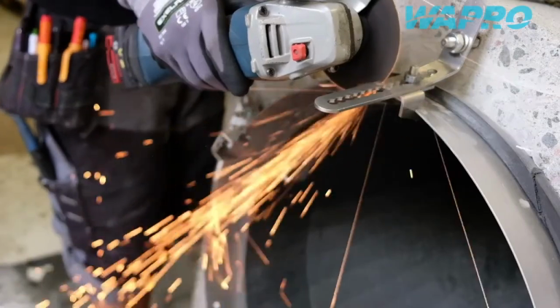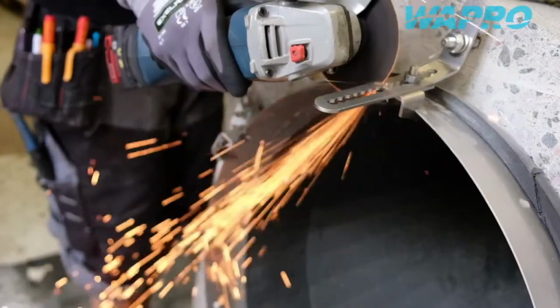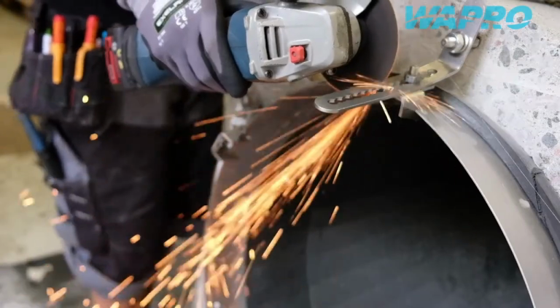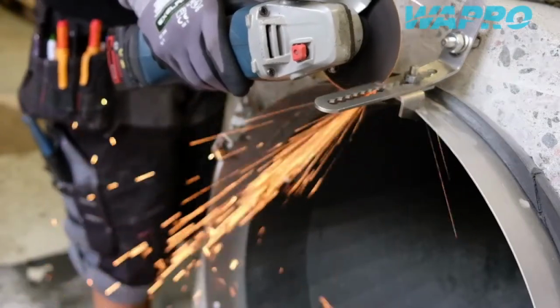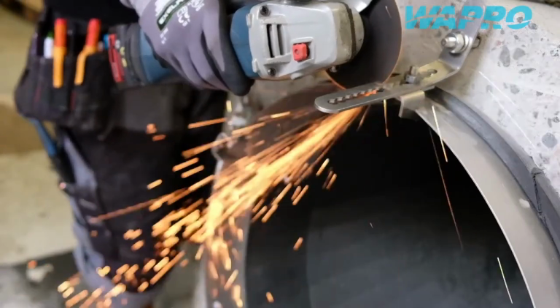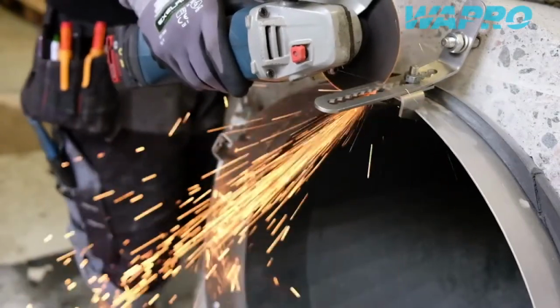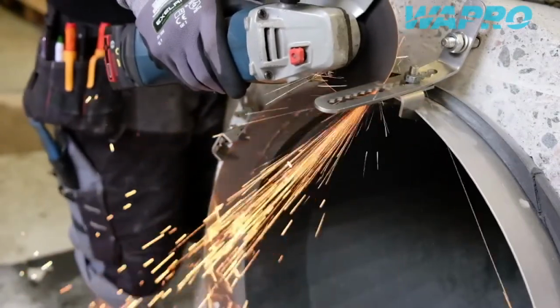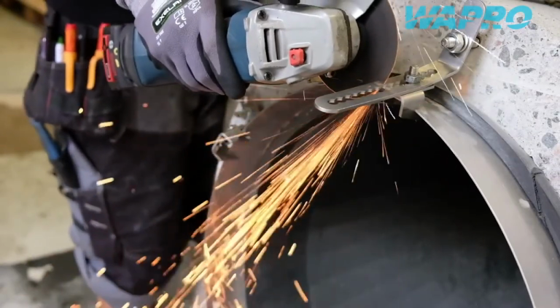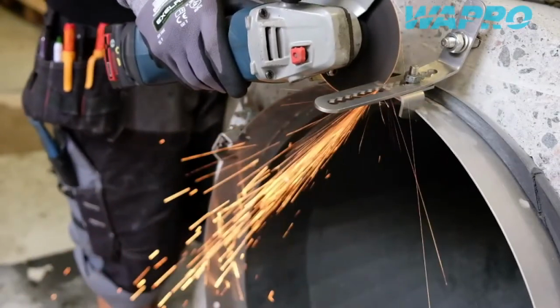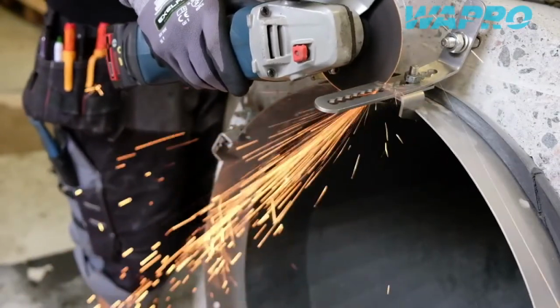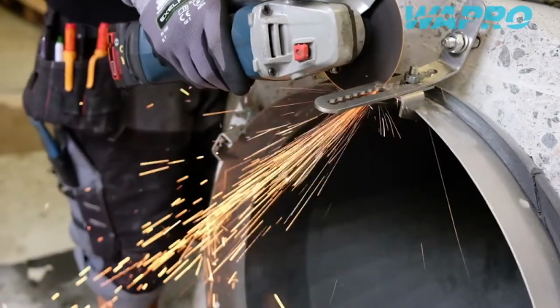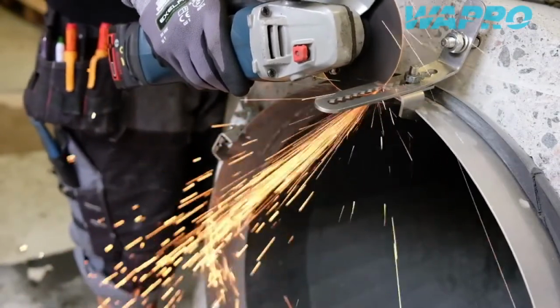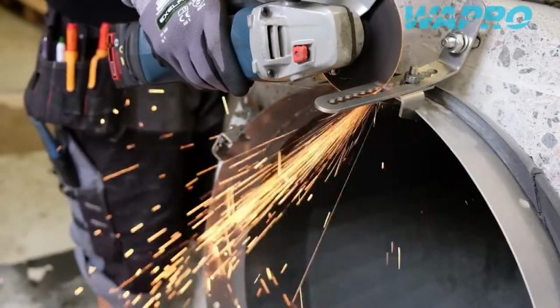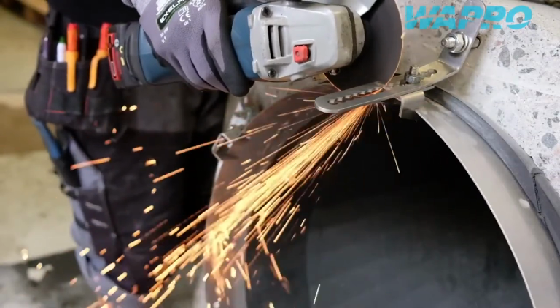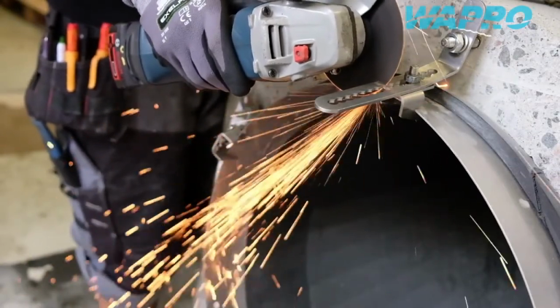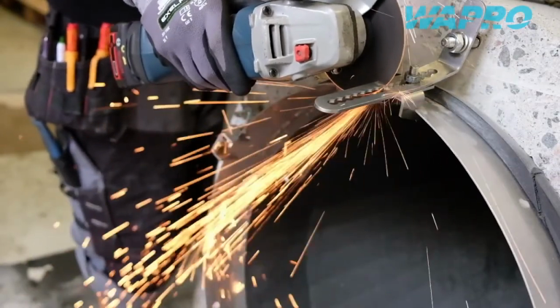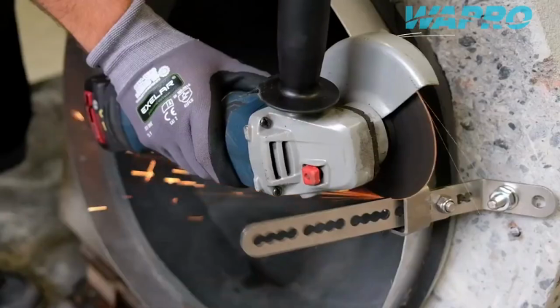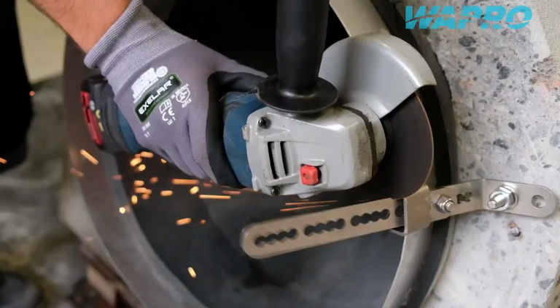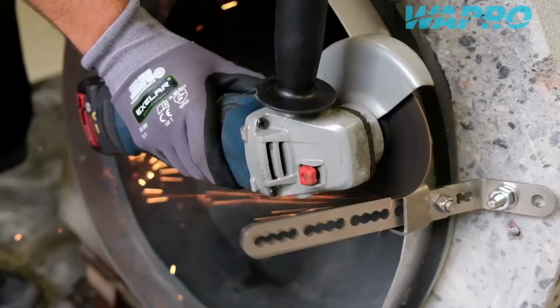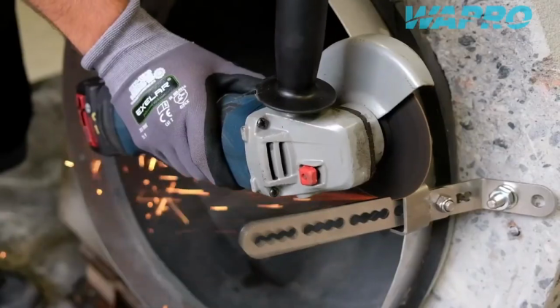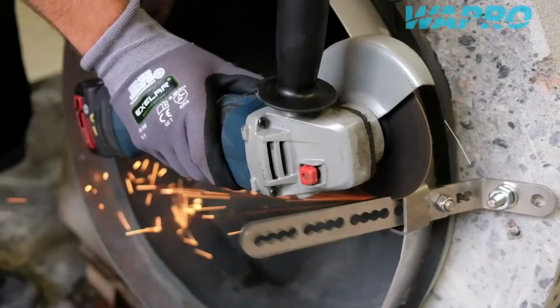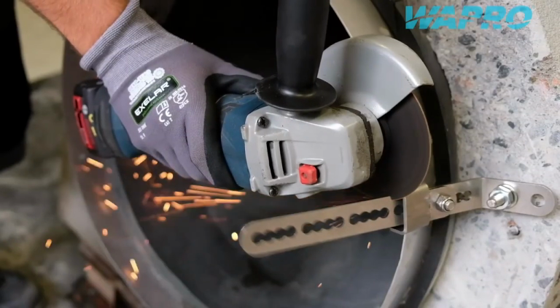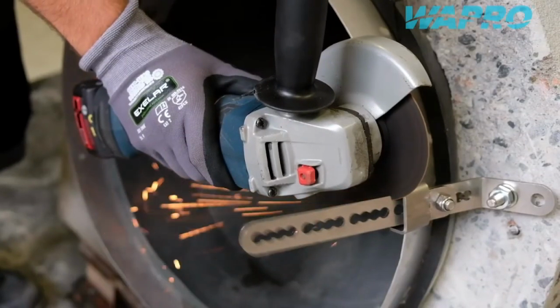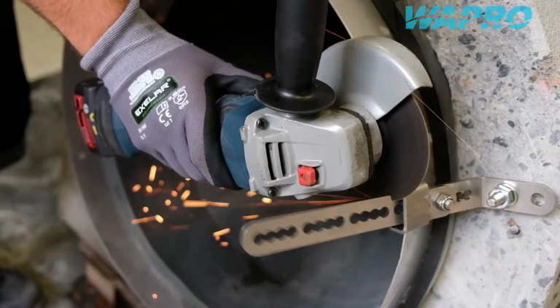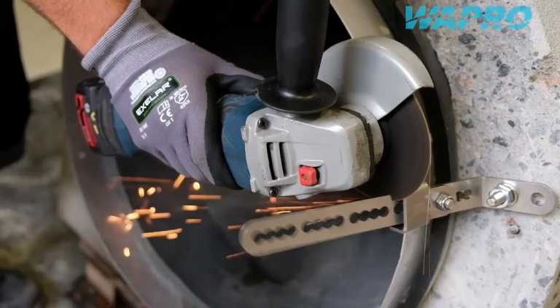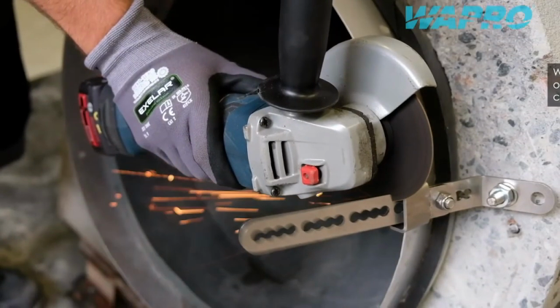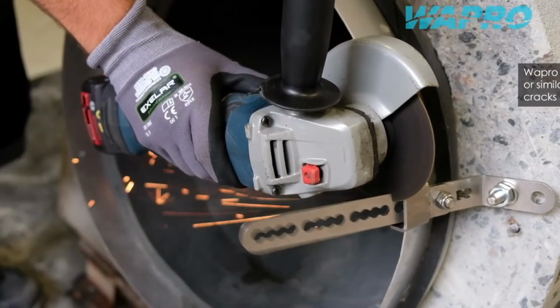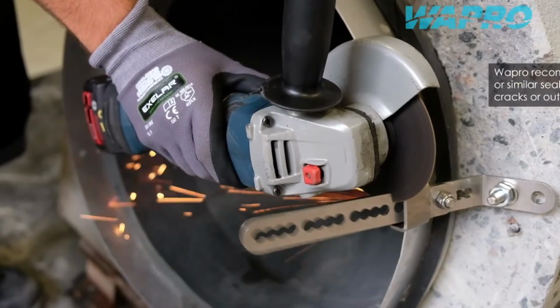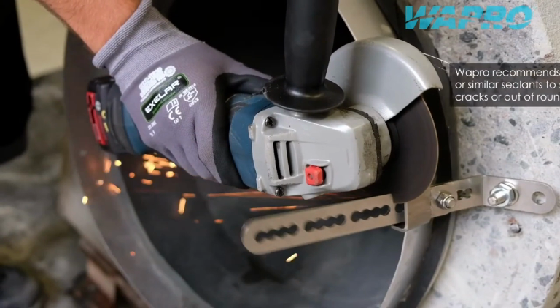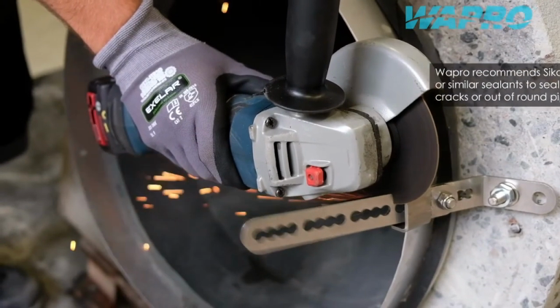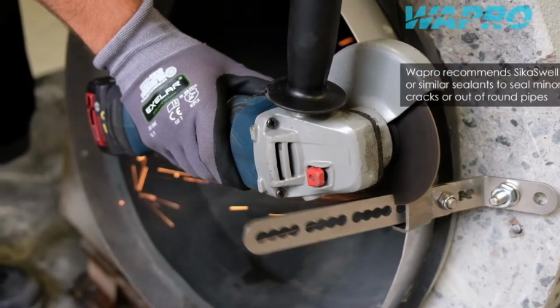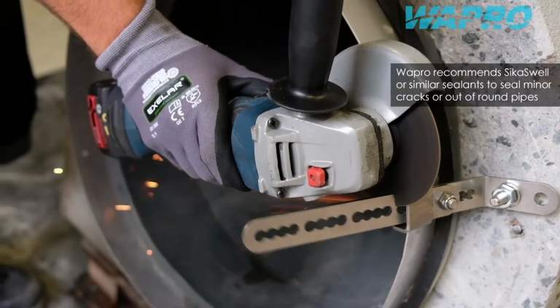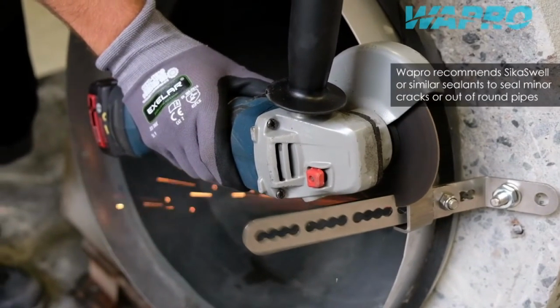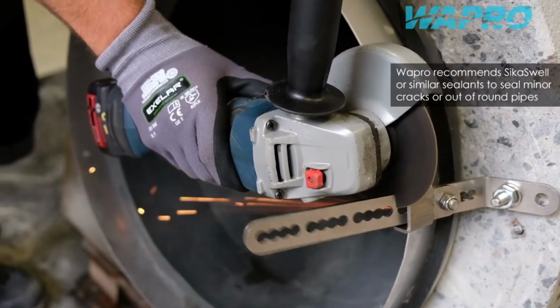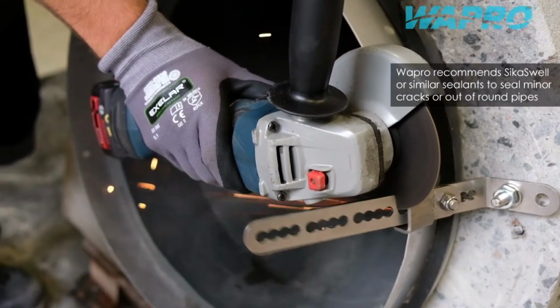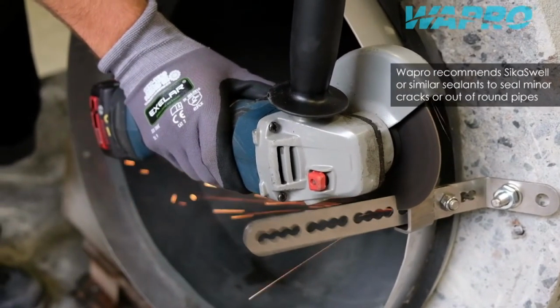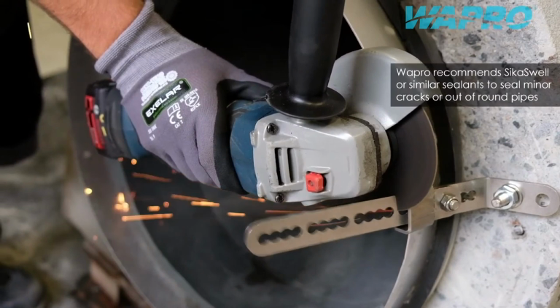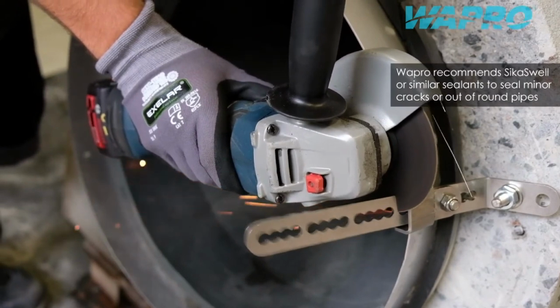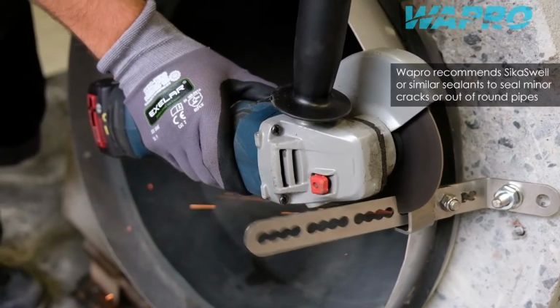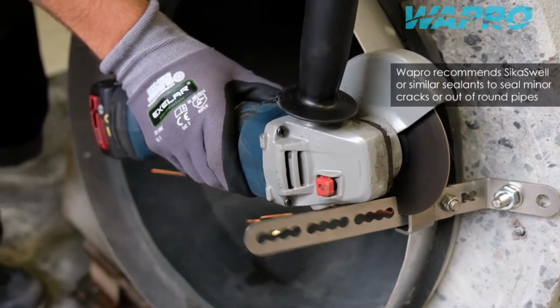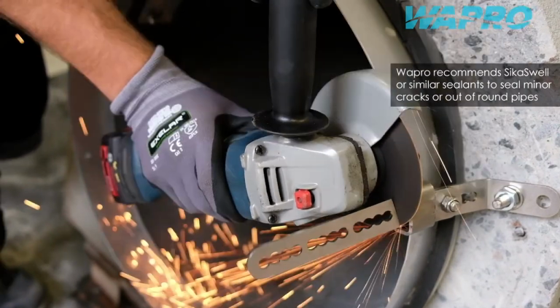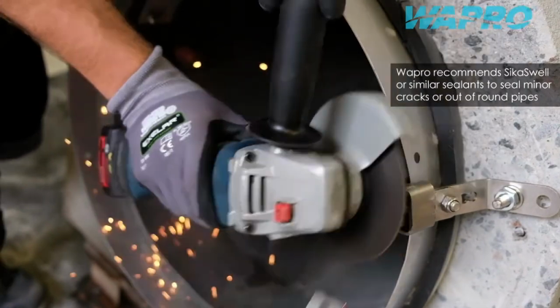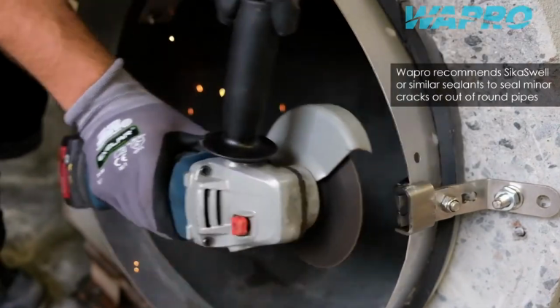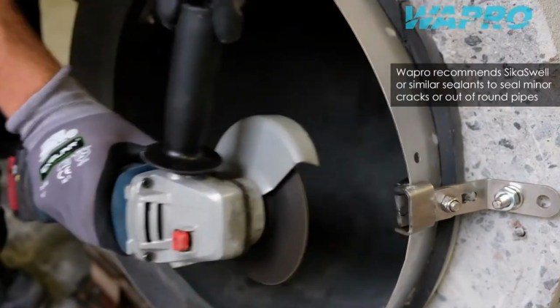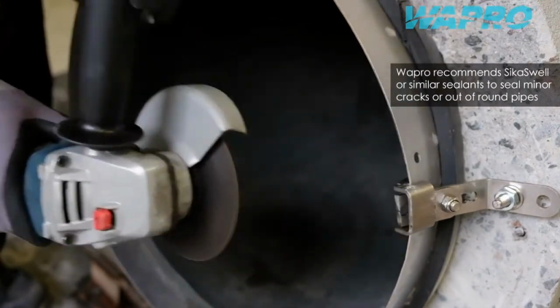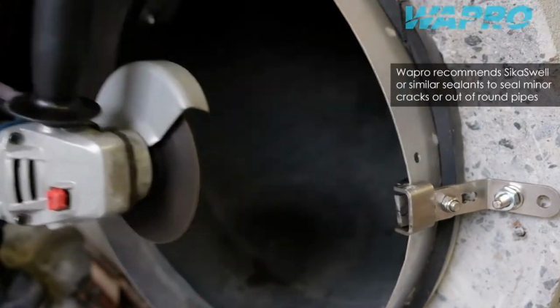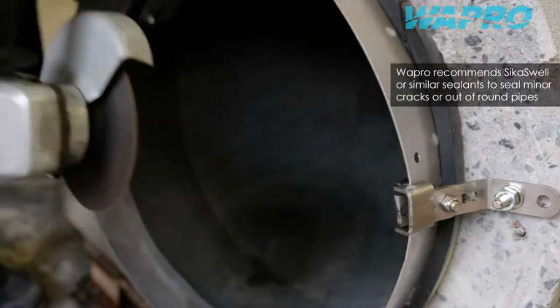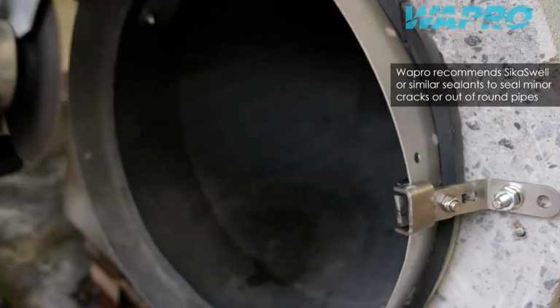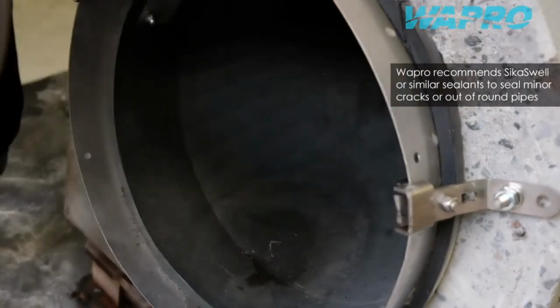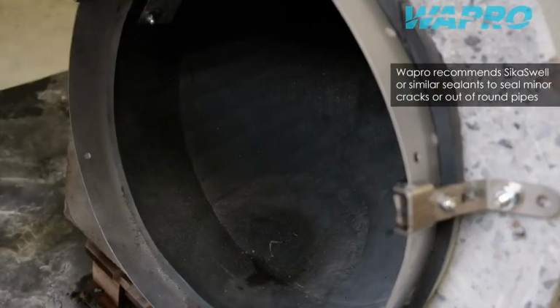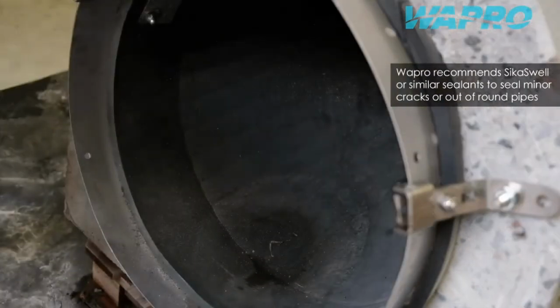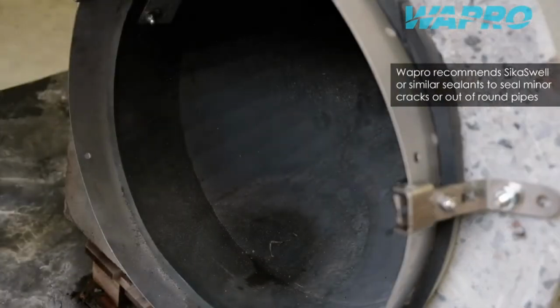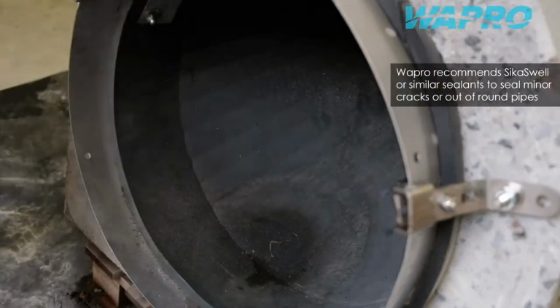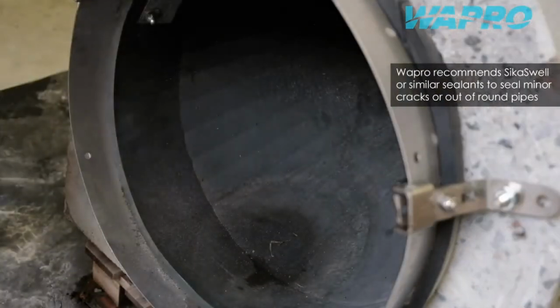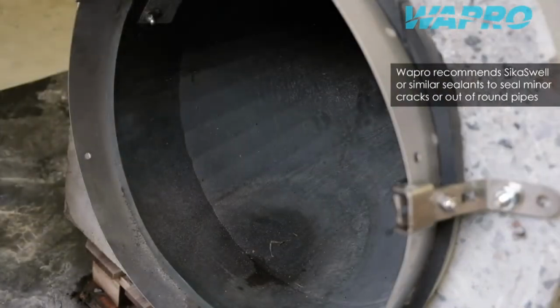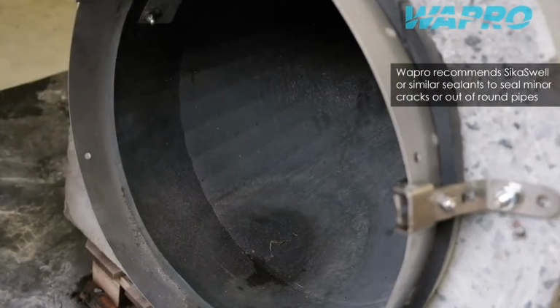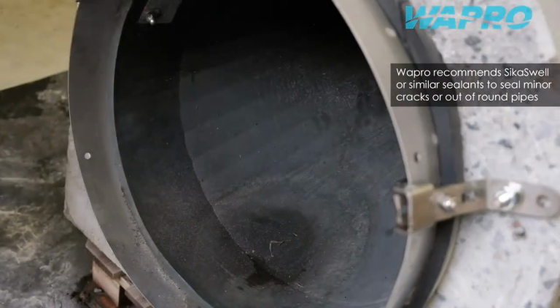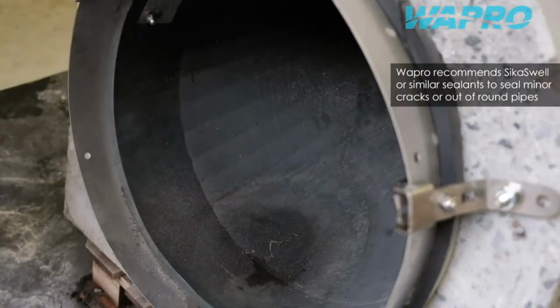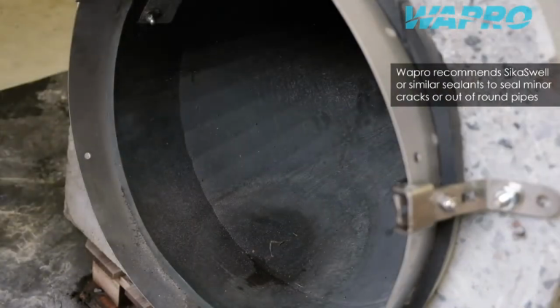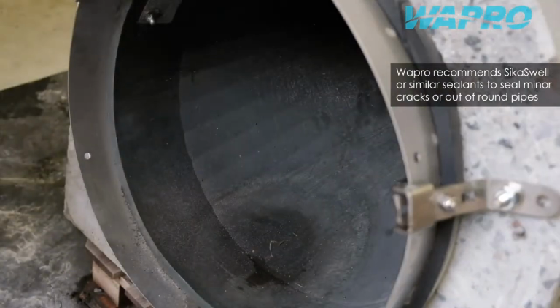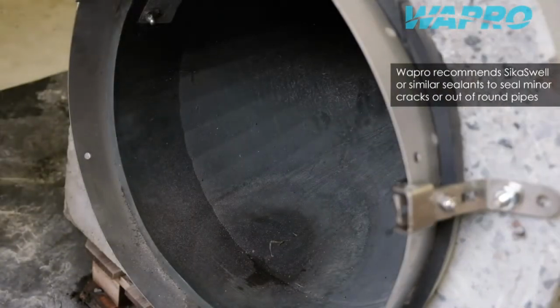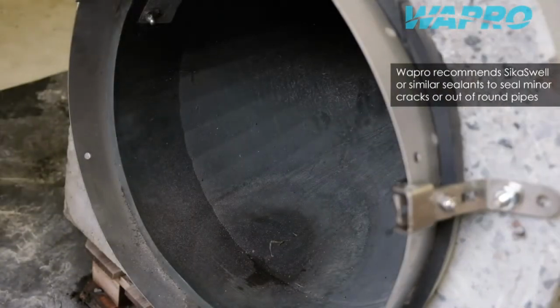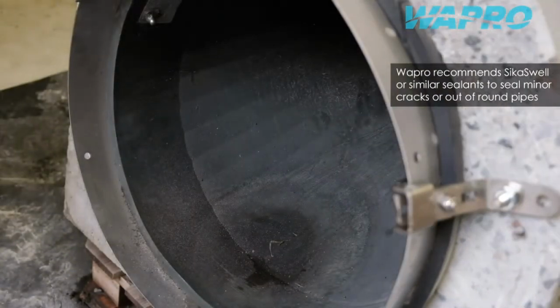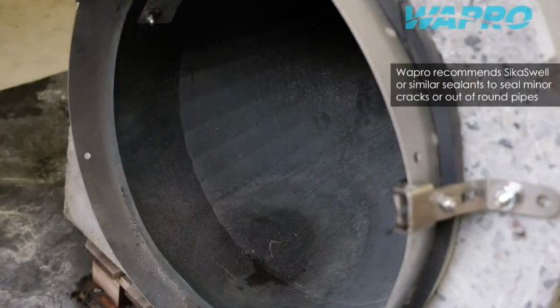Damaged, out of round or otherwise irregular pipes might require additional sealant material such as swellable profiles to fill minor cracks.